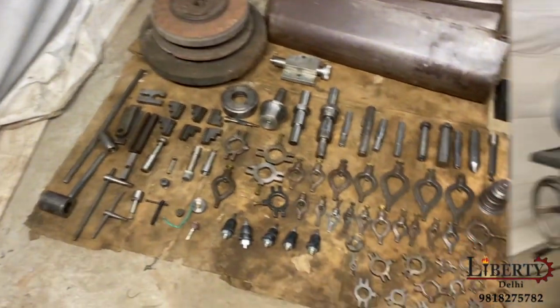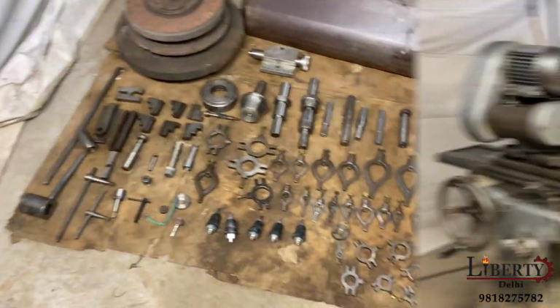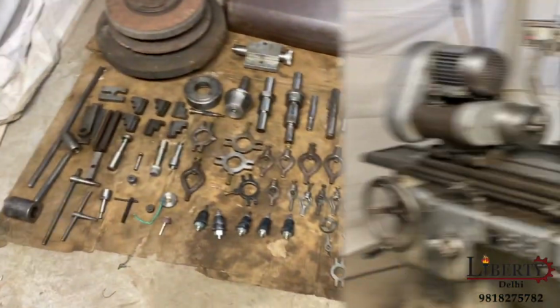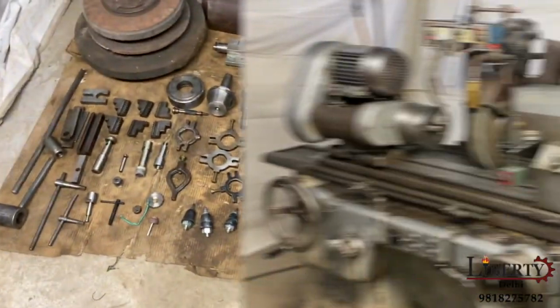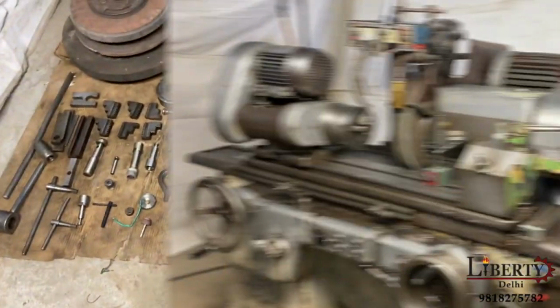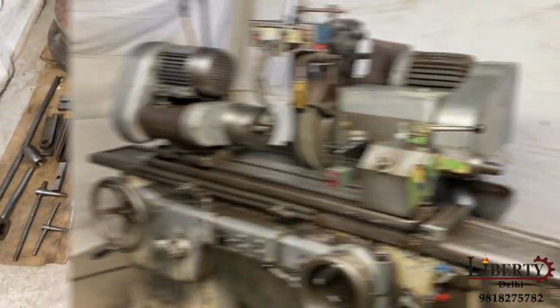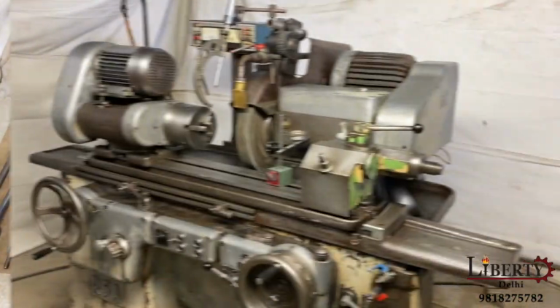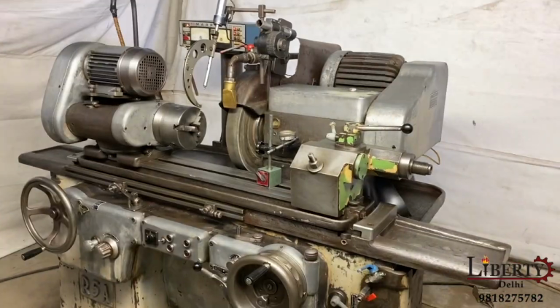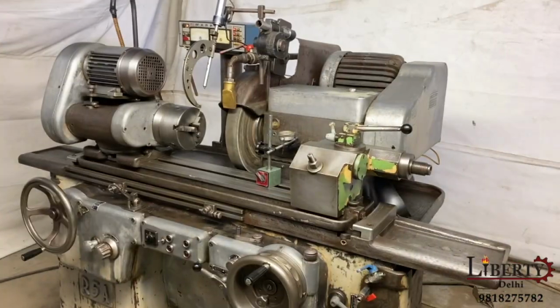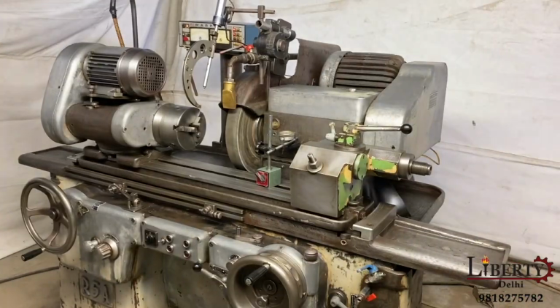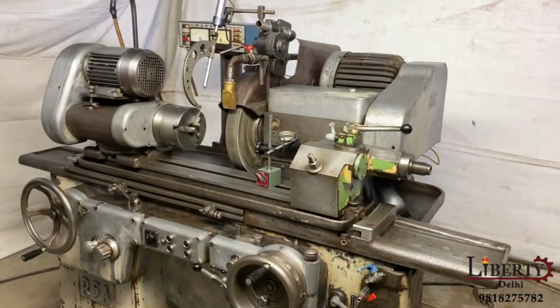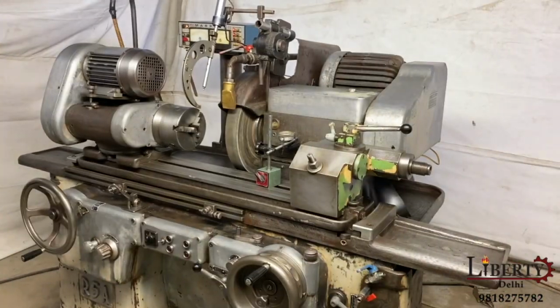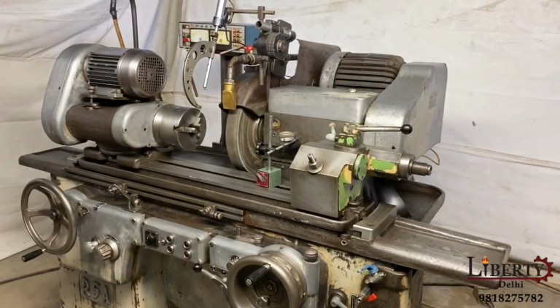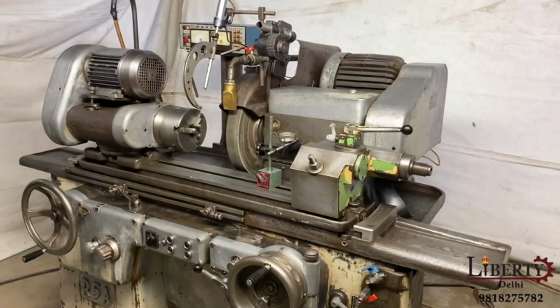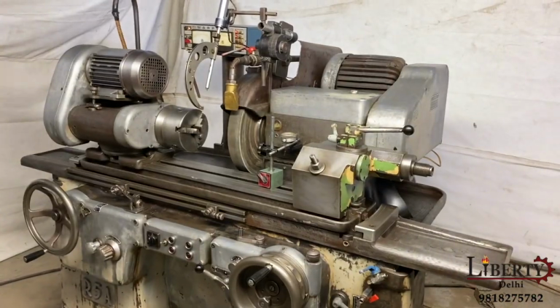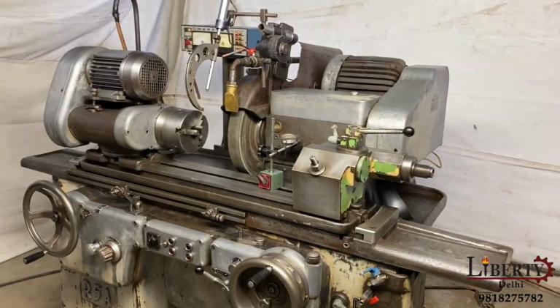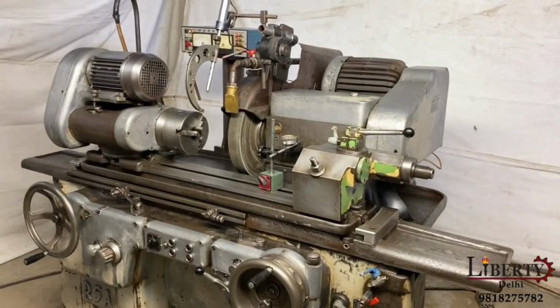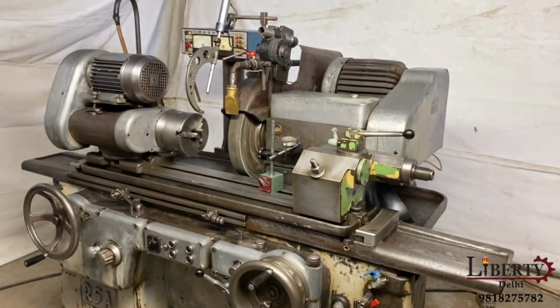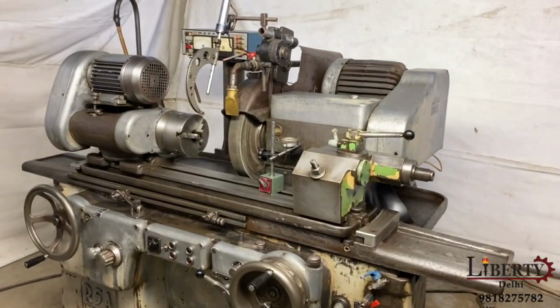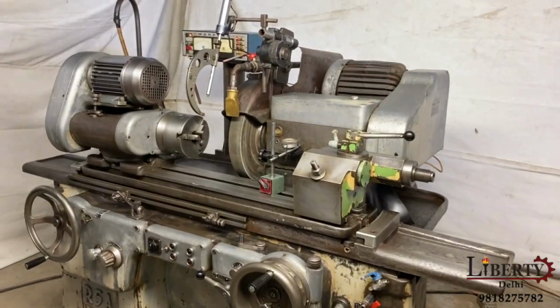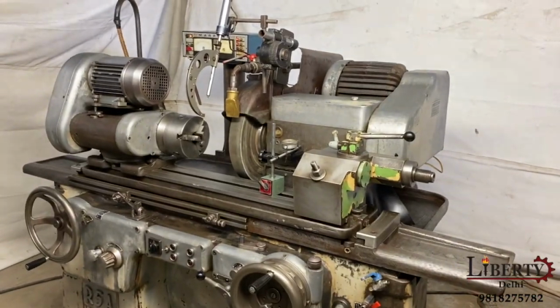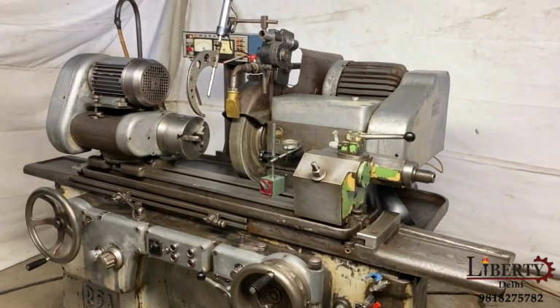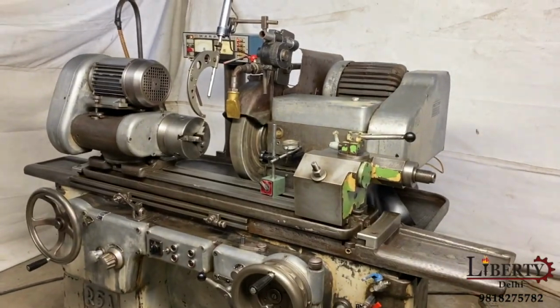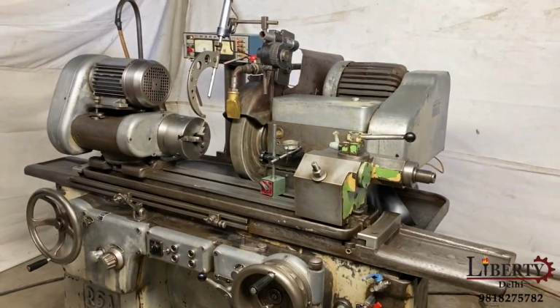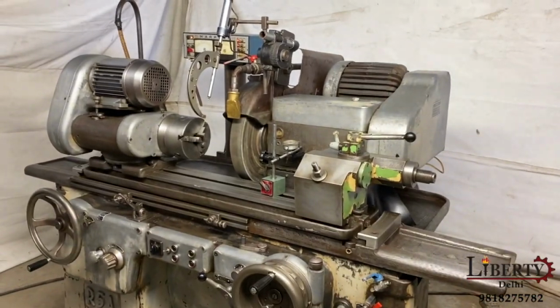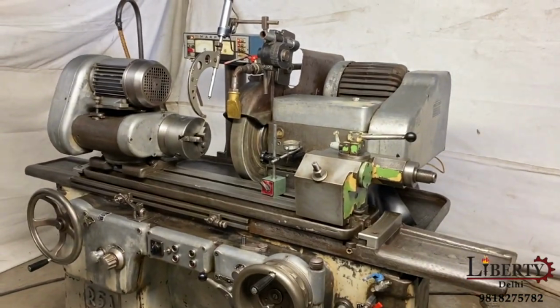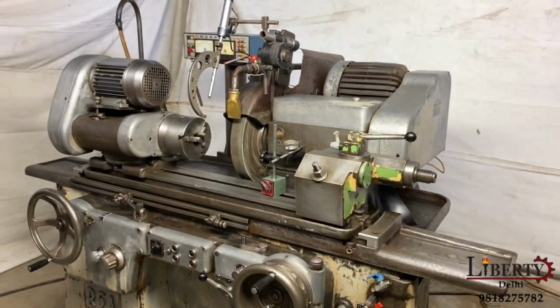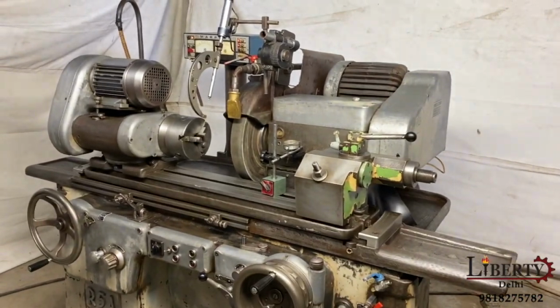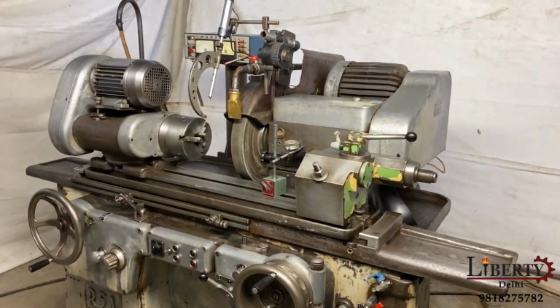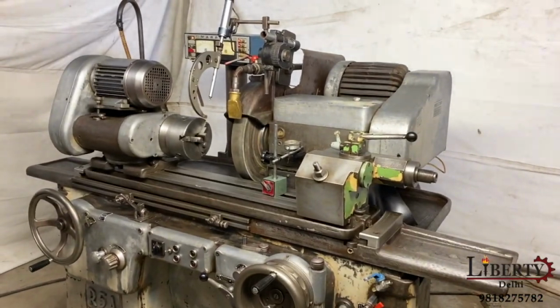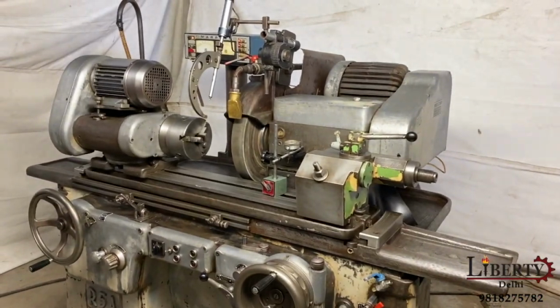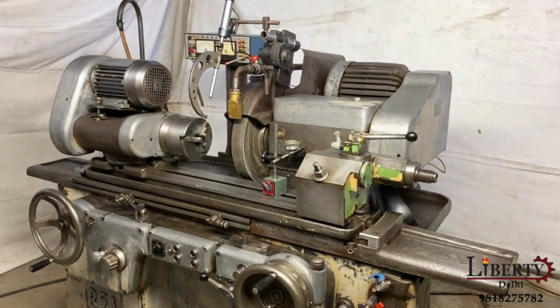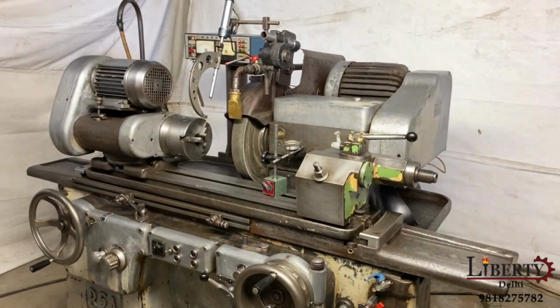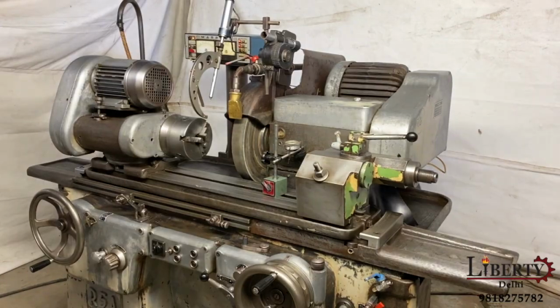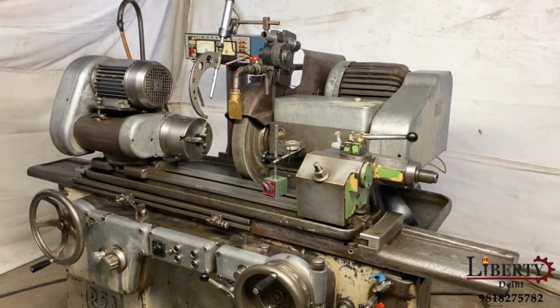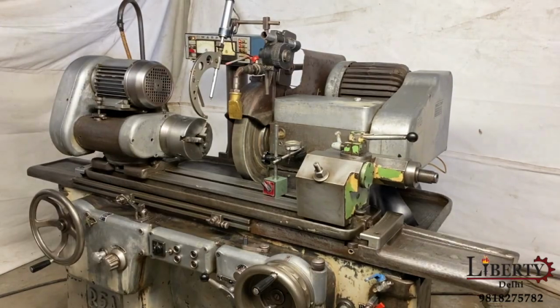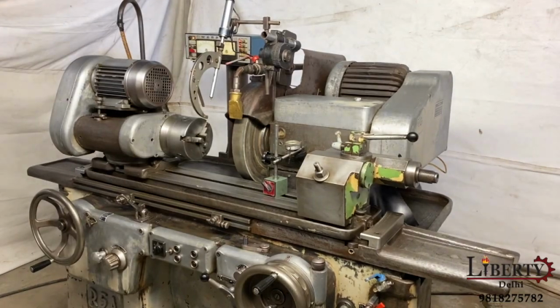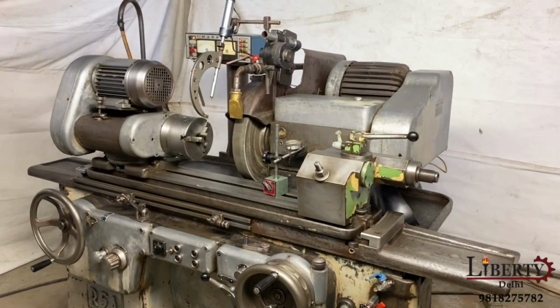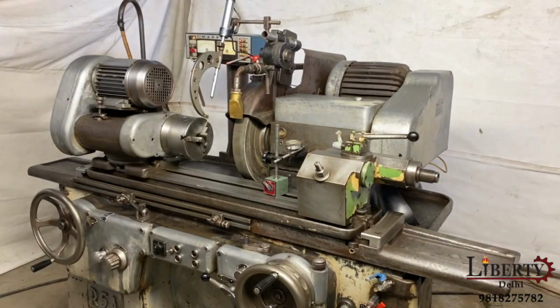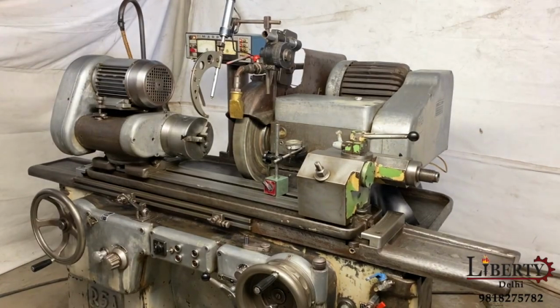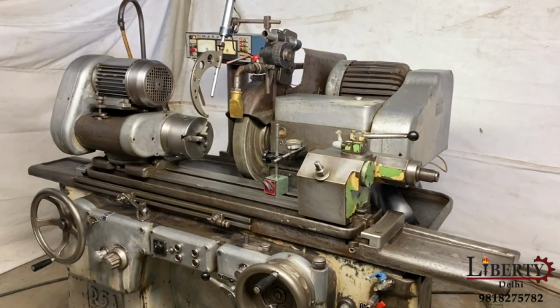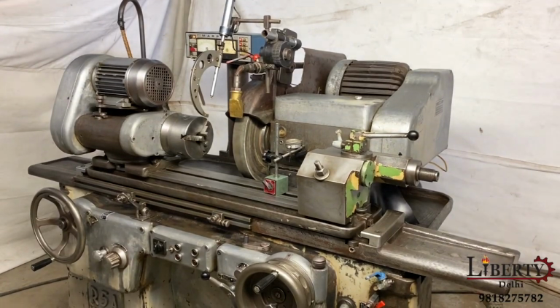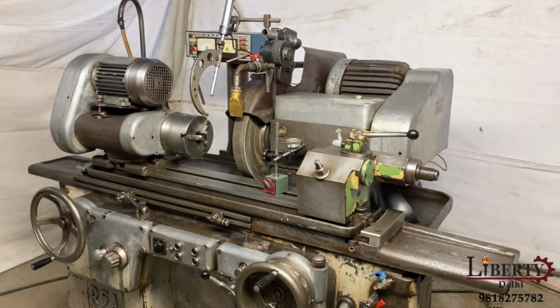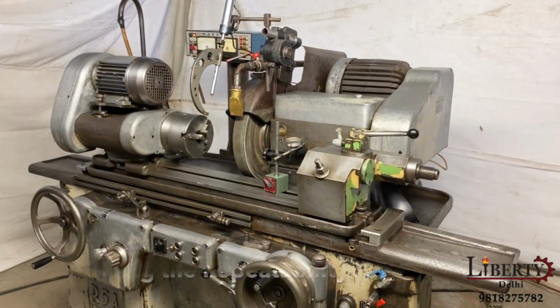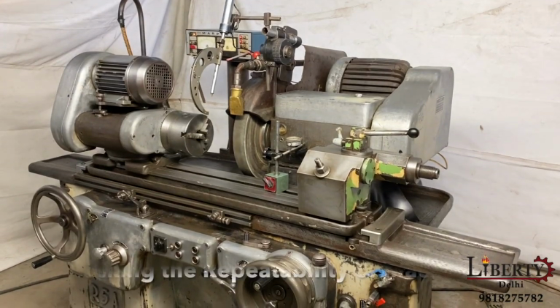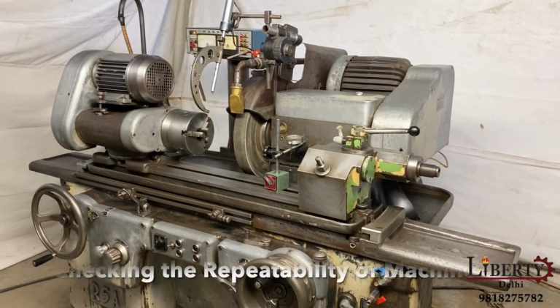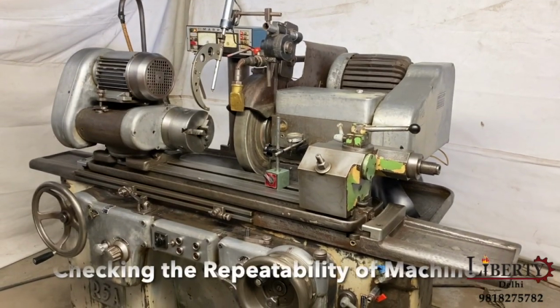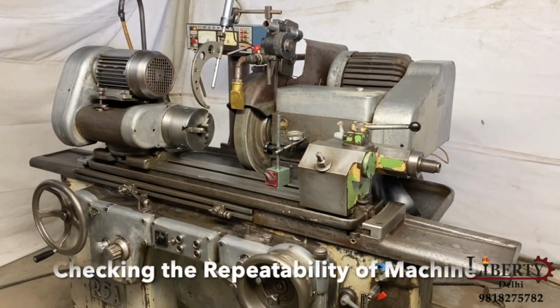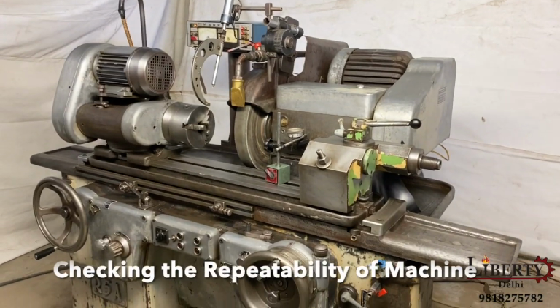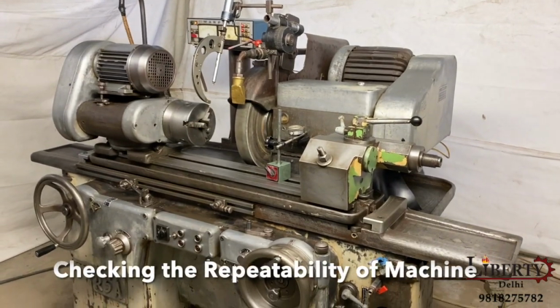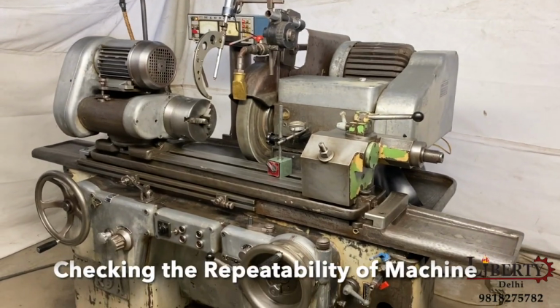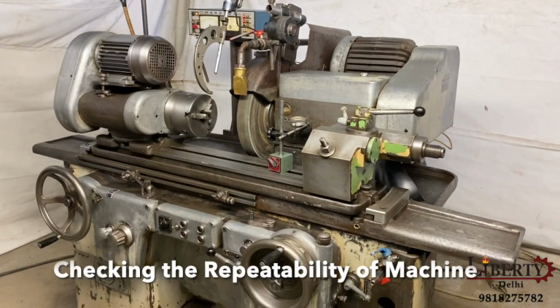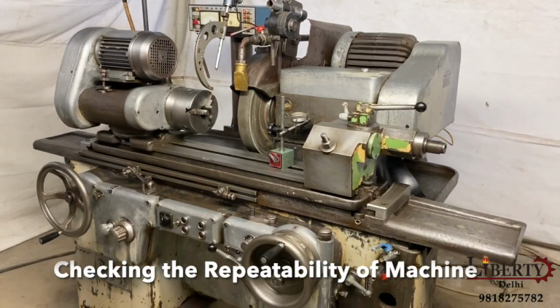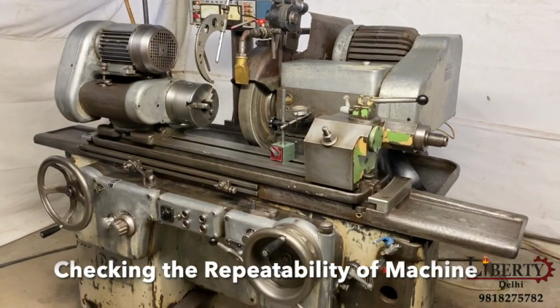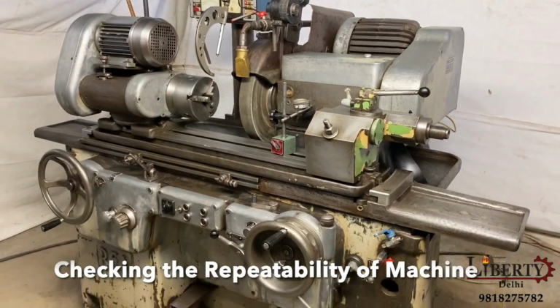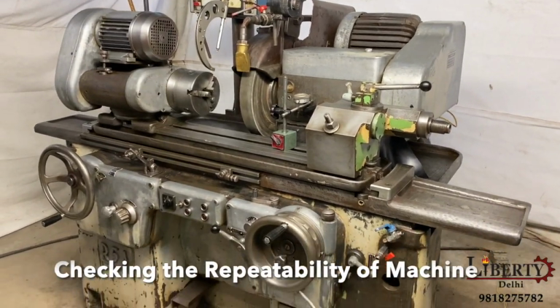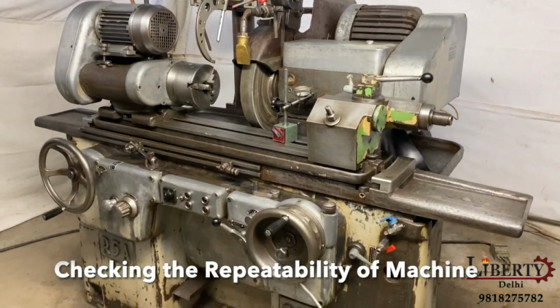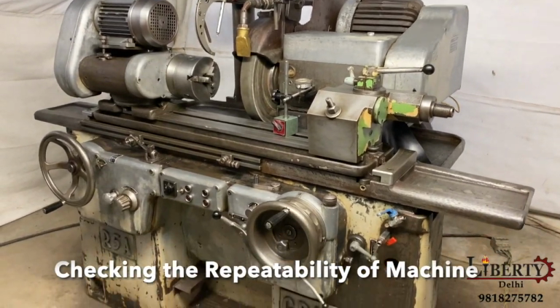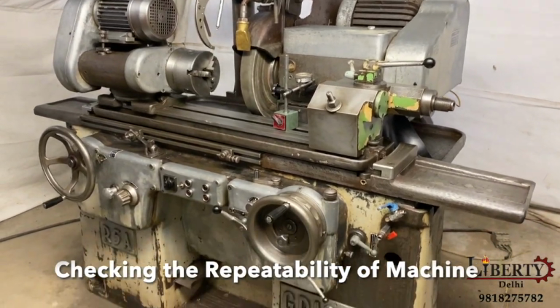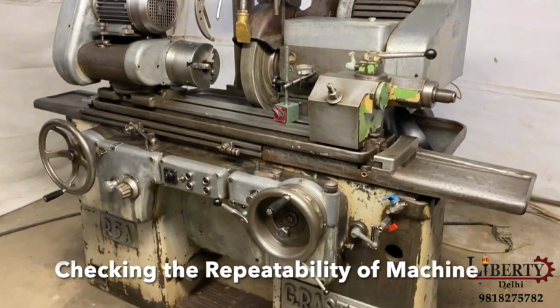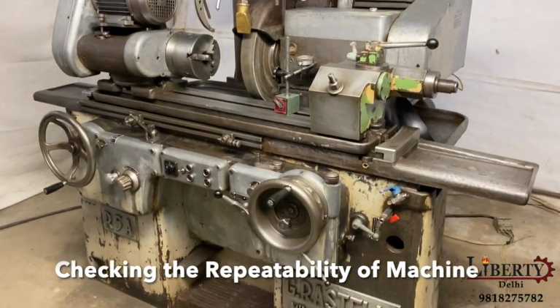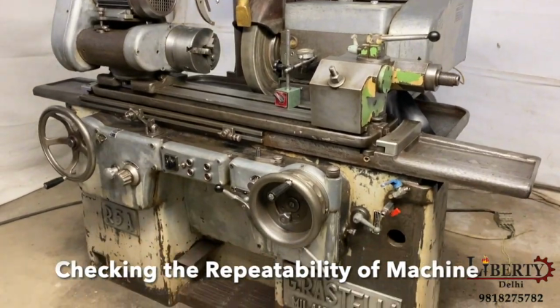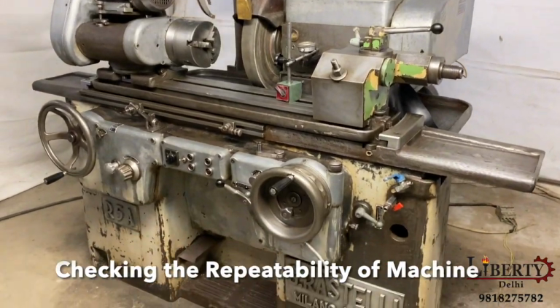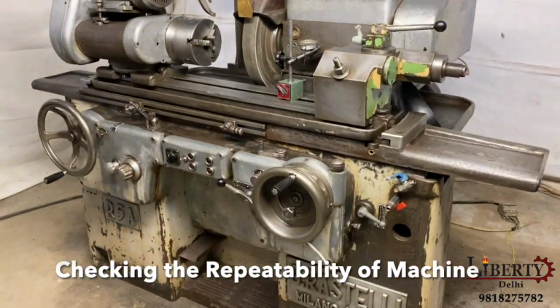To check for the accuracy of the machine, we have checked the repeatability of the wheel head.